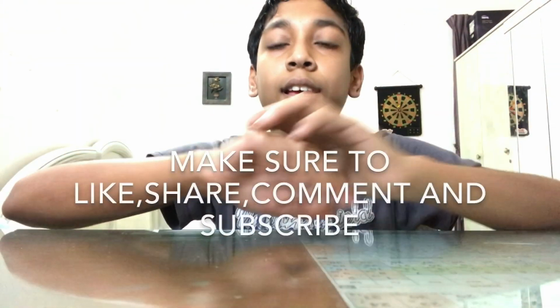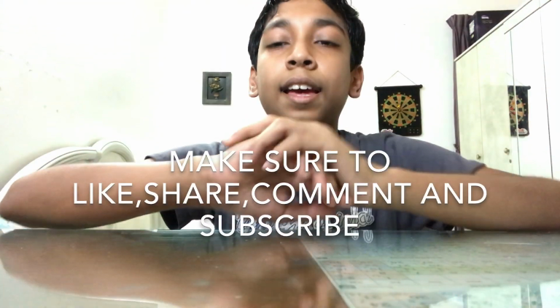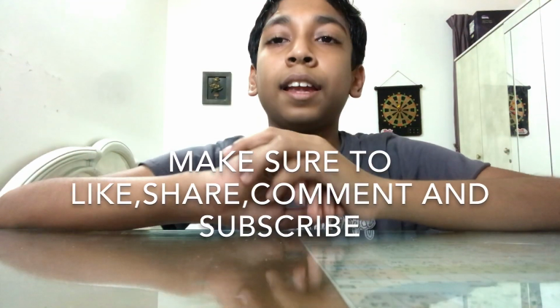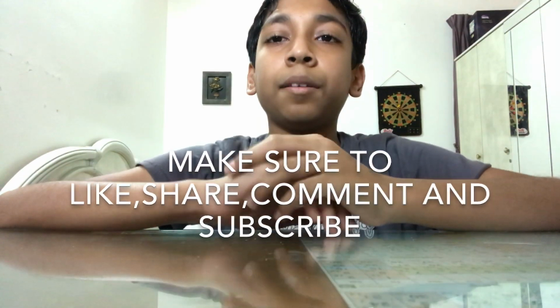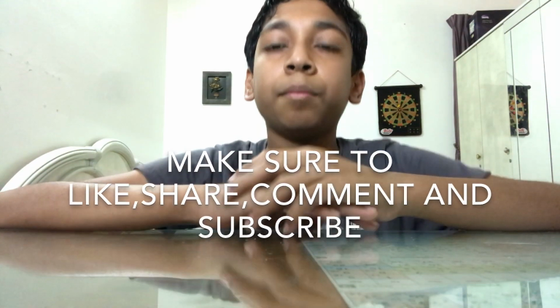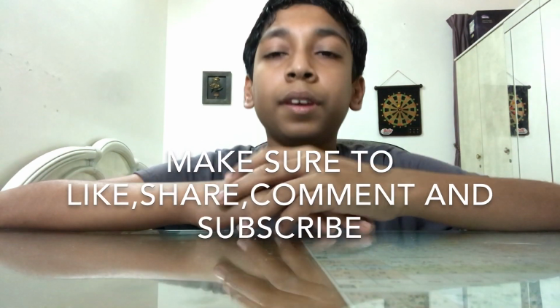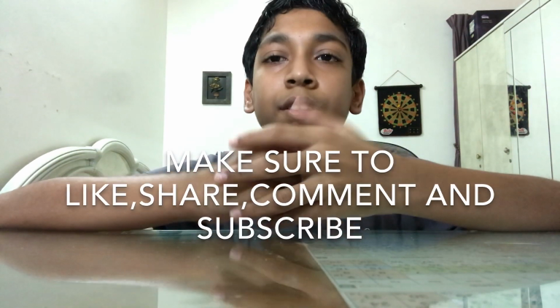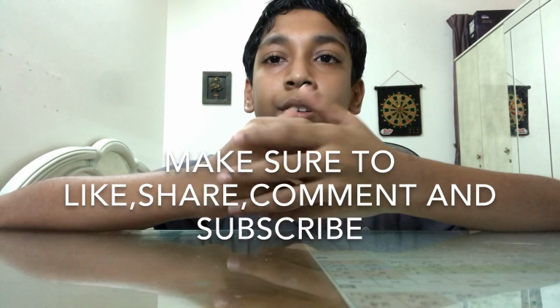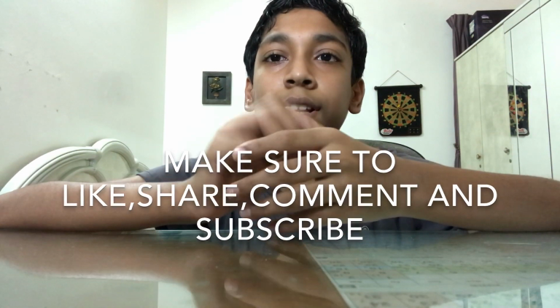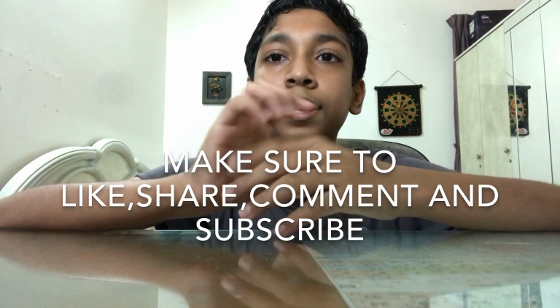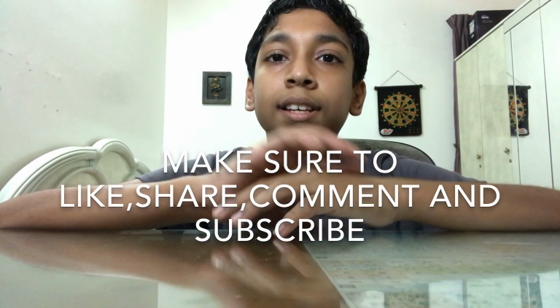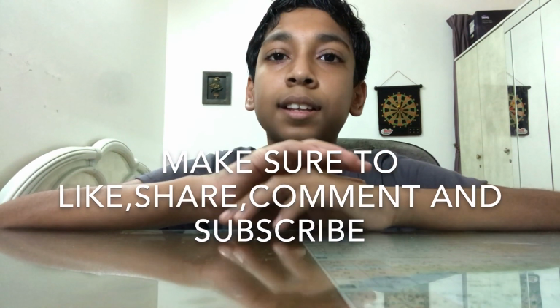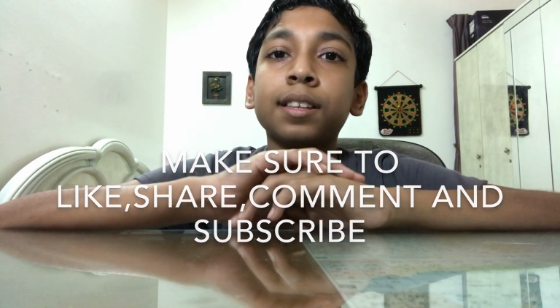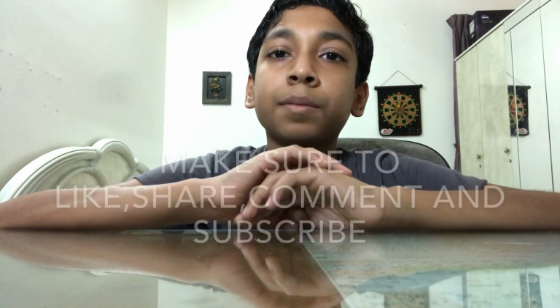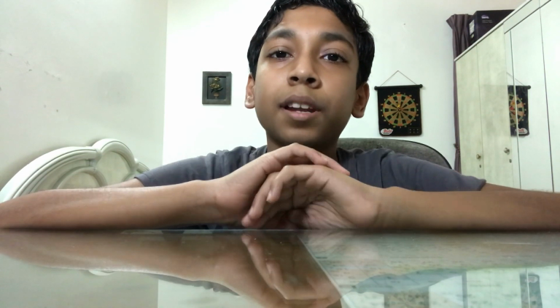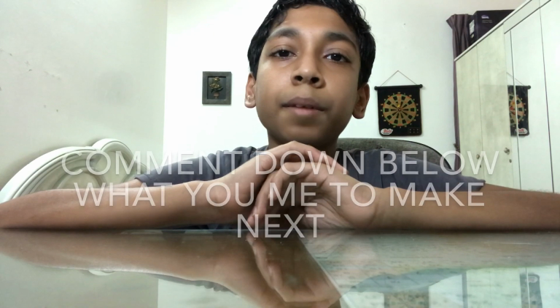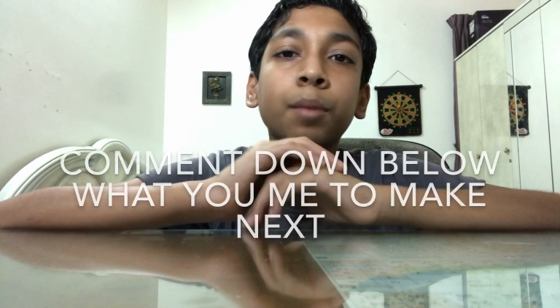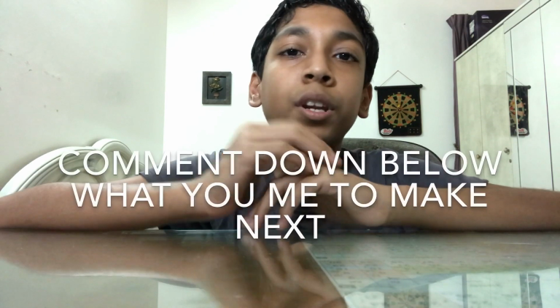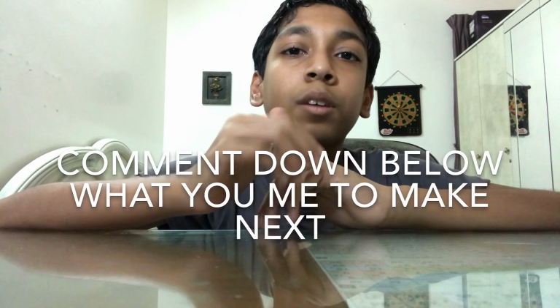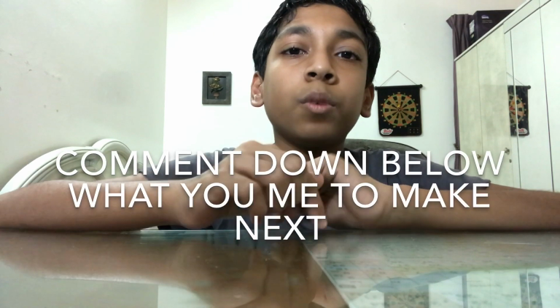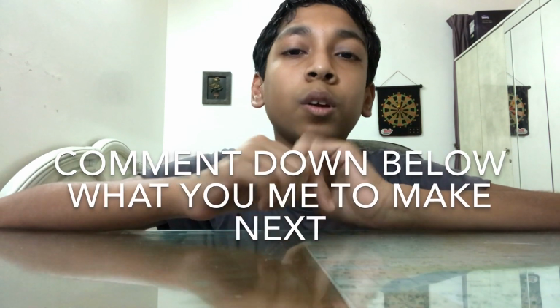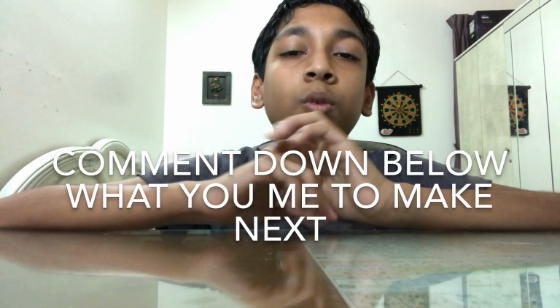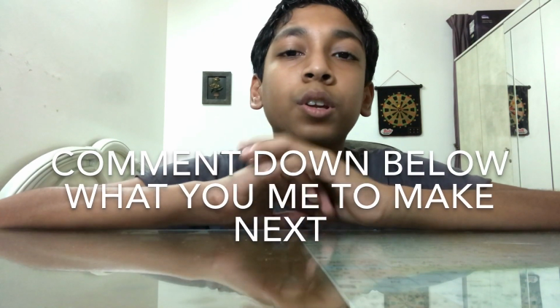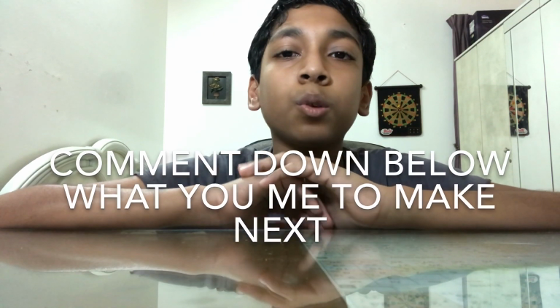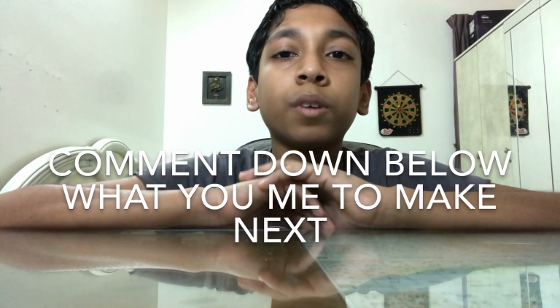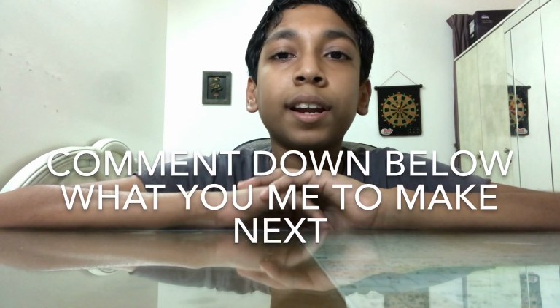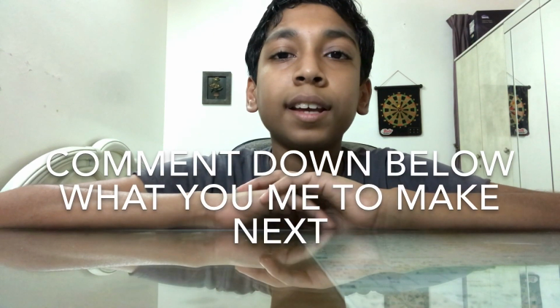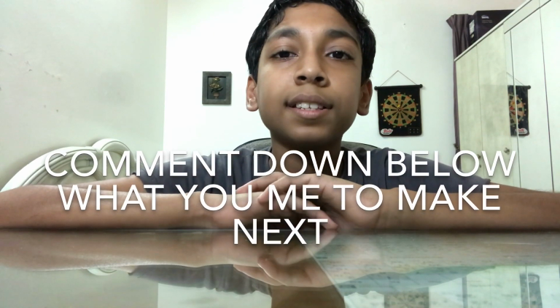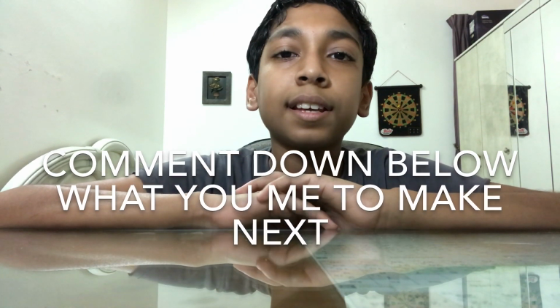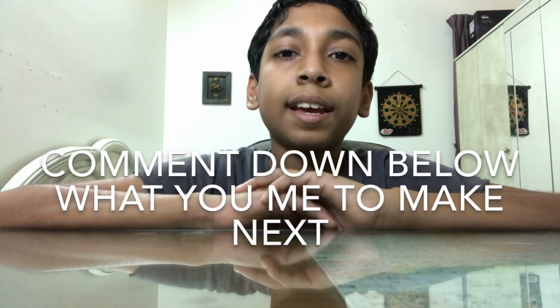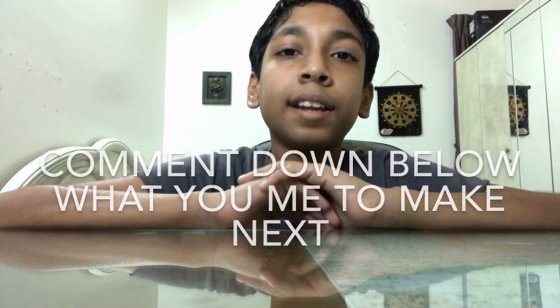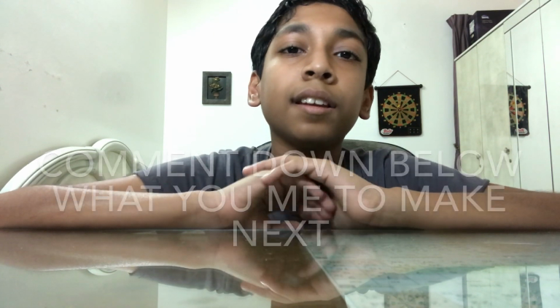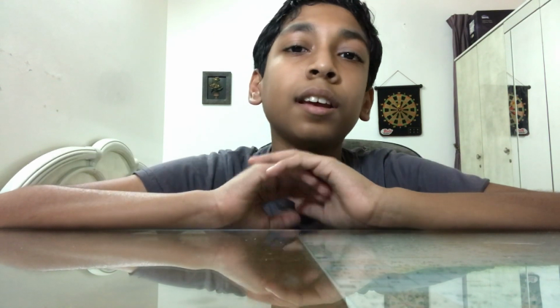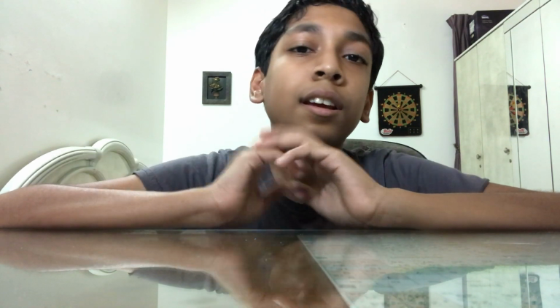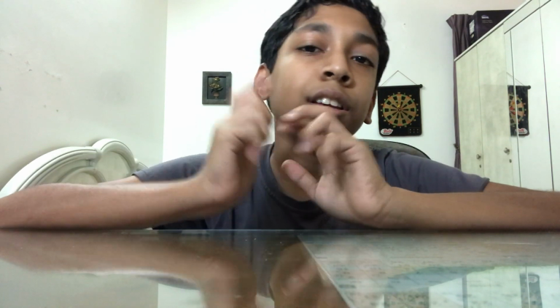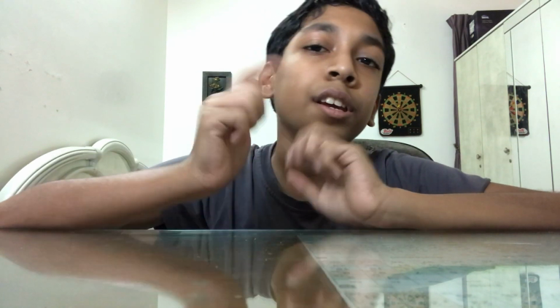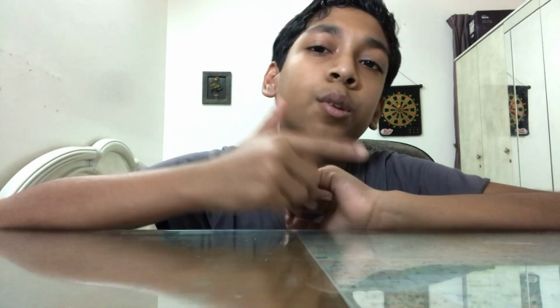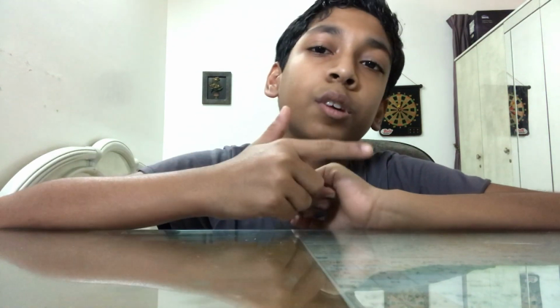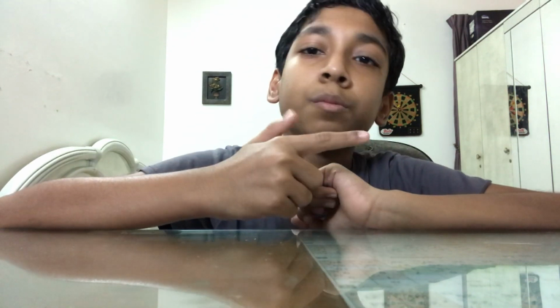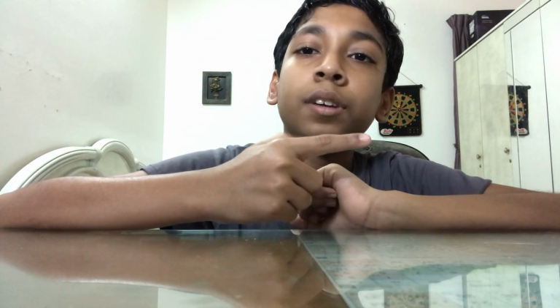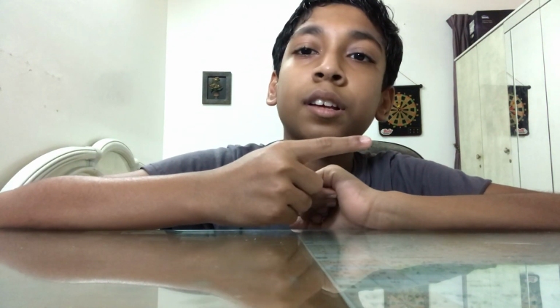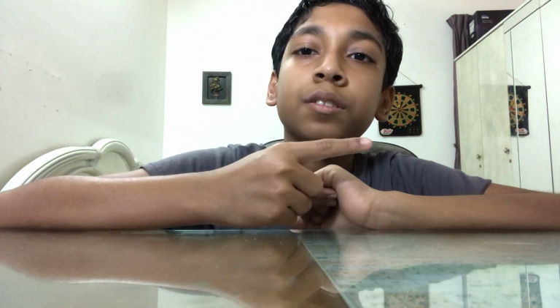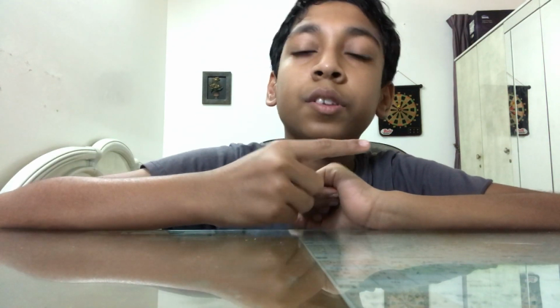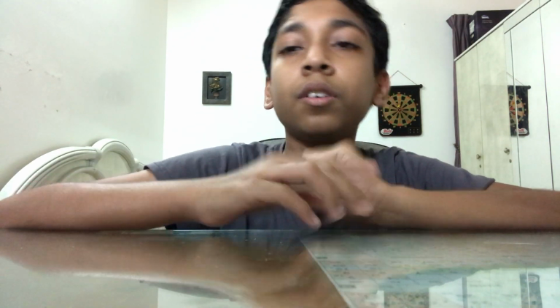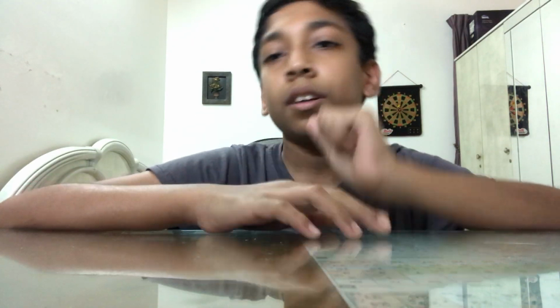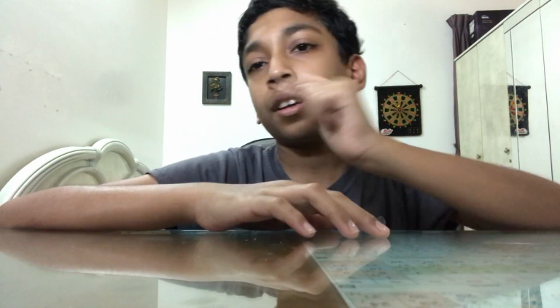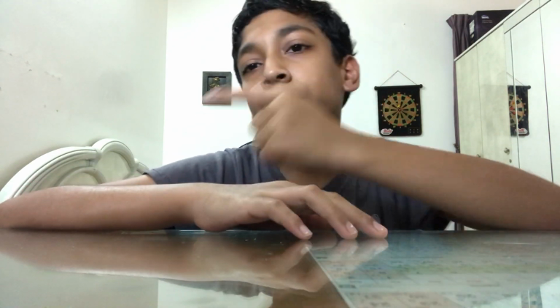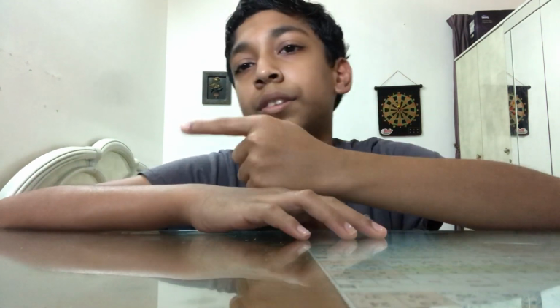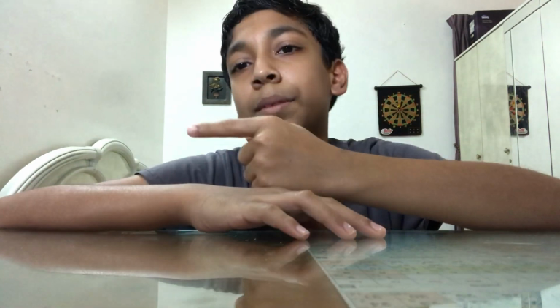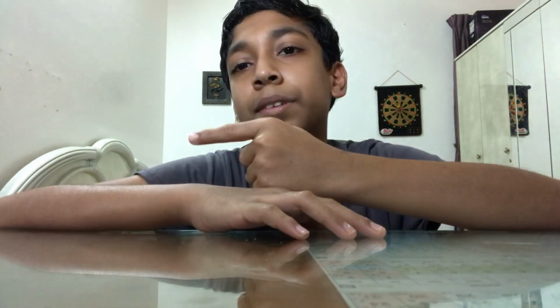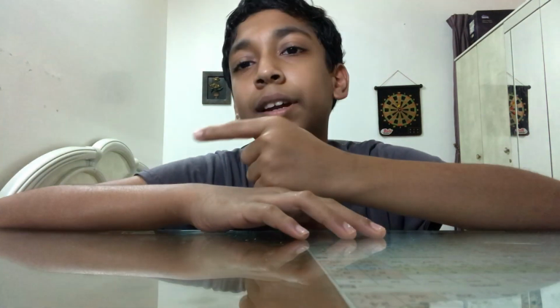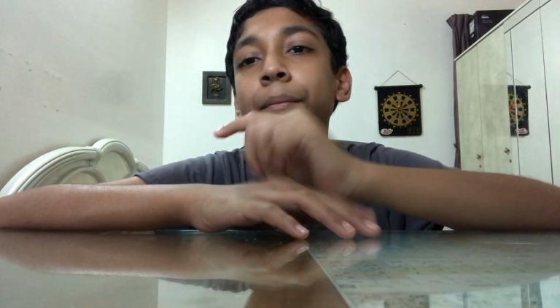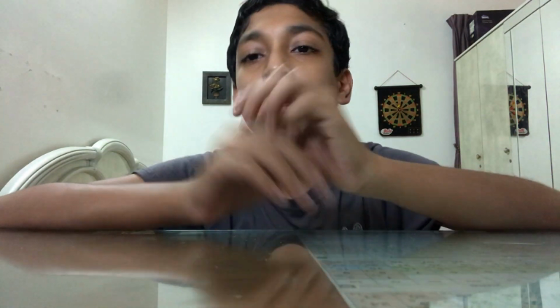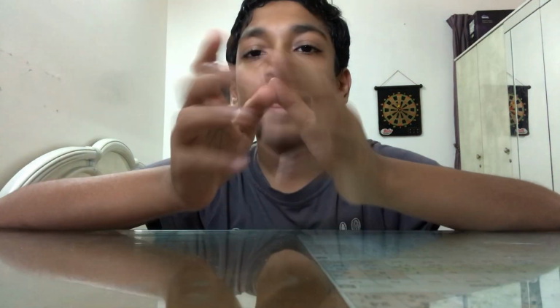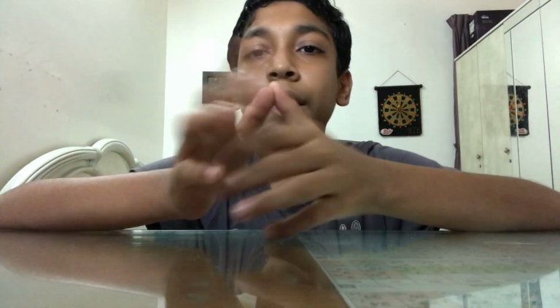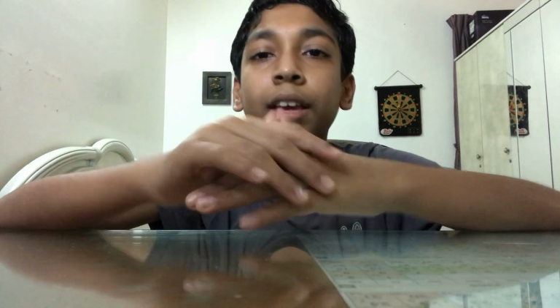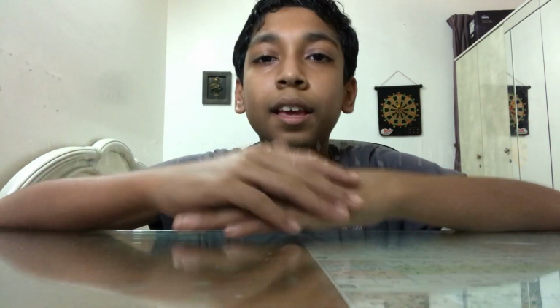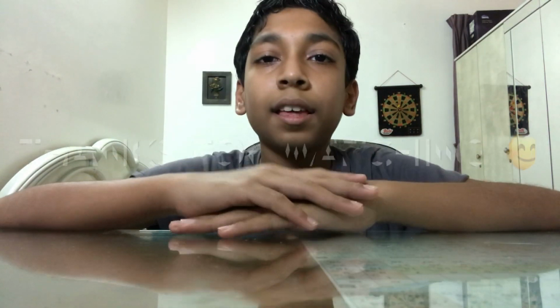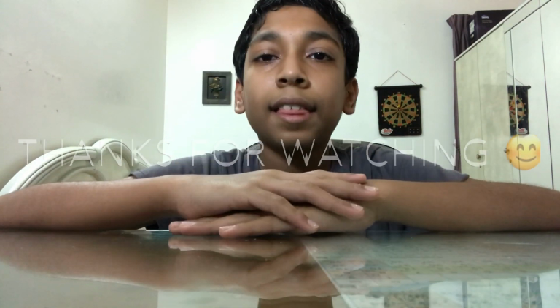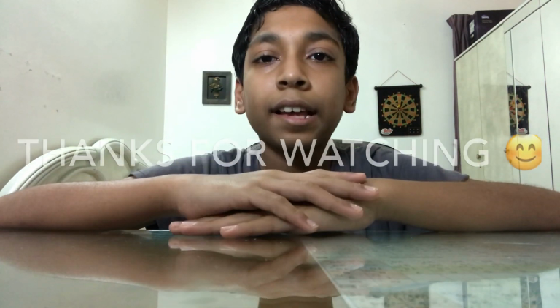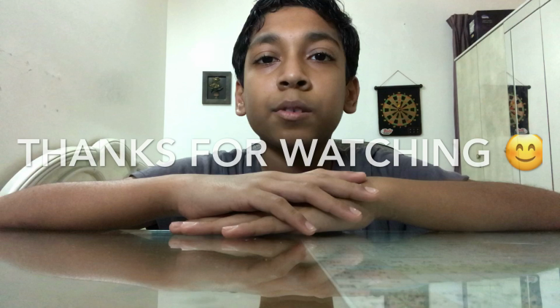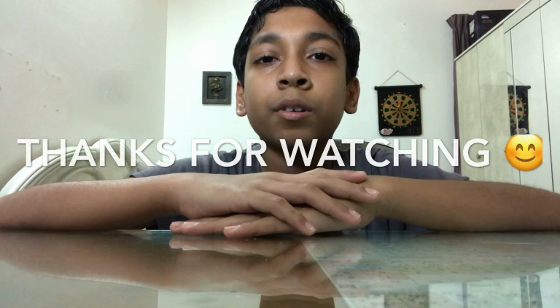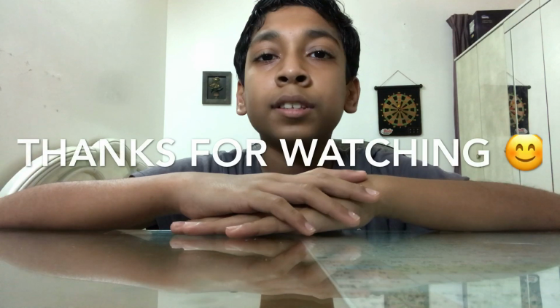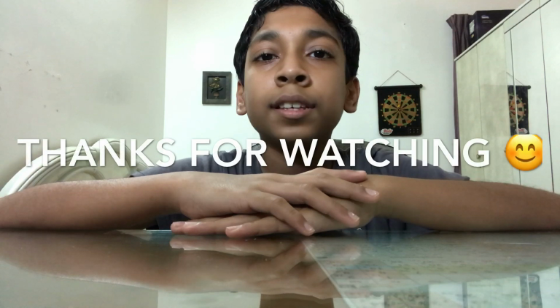Make sure to like, share, and subscribe. Comment down below what you want next, and click here to watch my last video. Click here to subscribe. Thanks for watching!